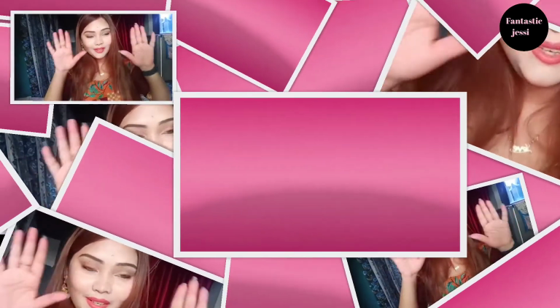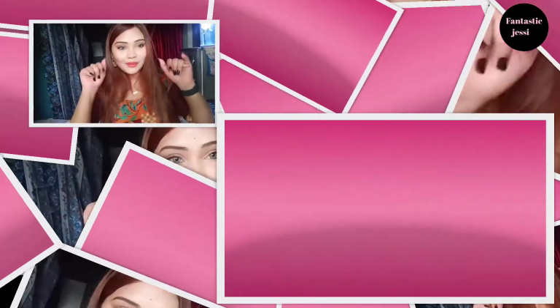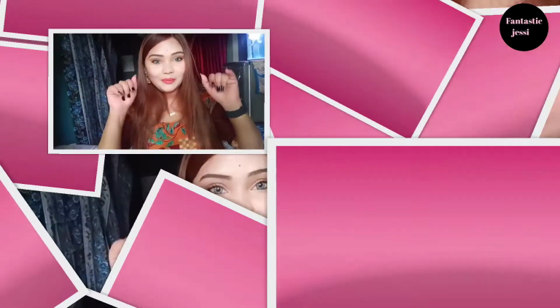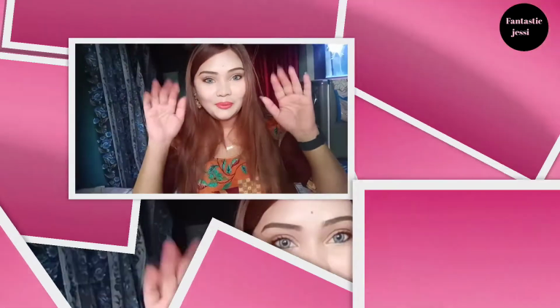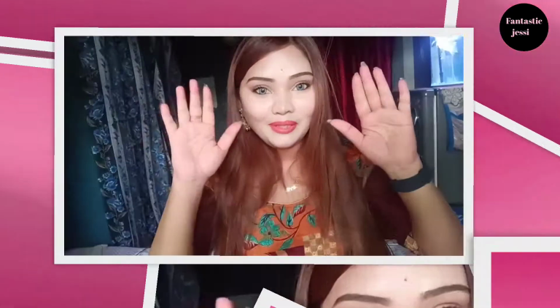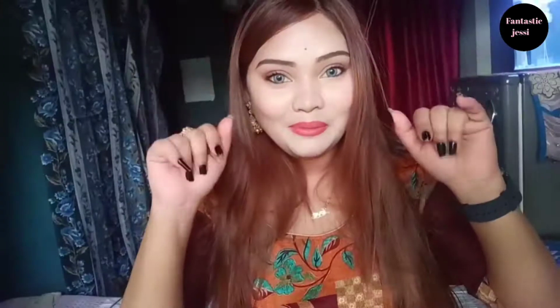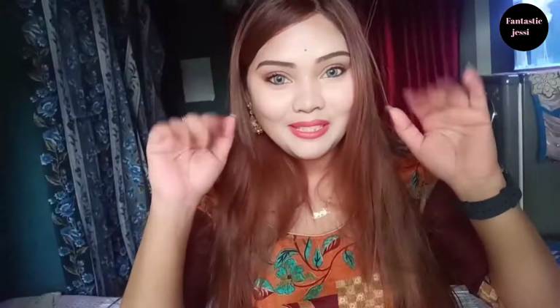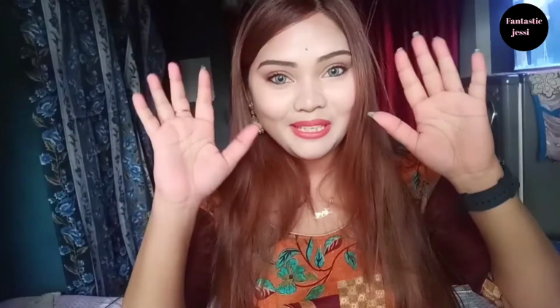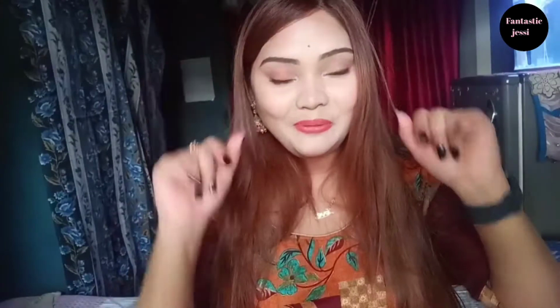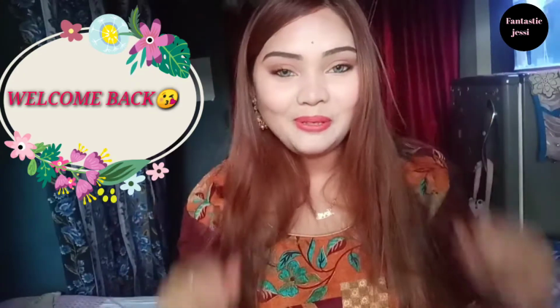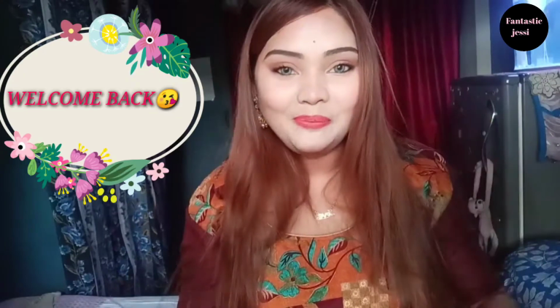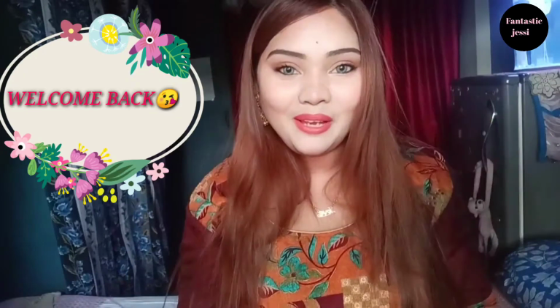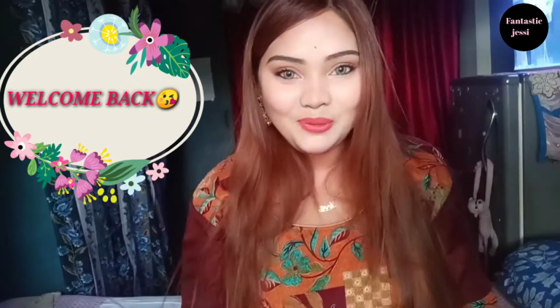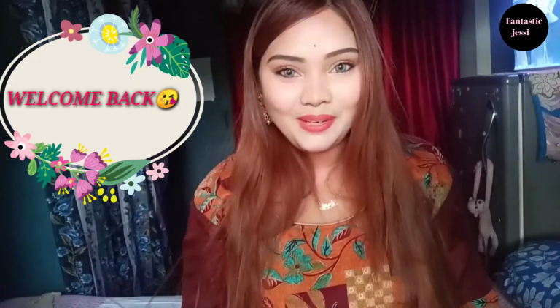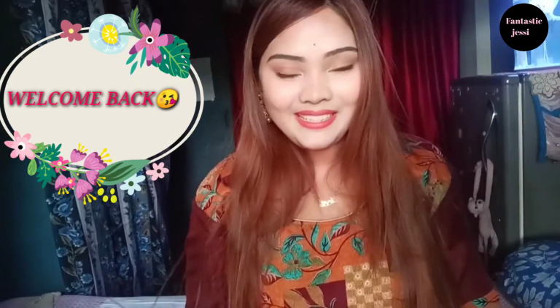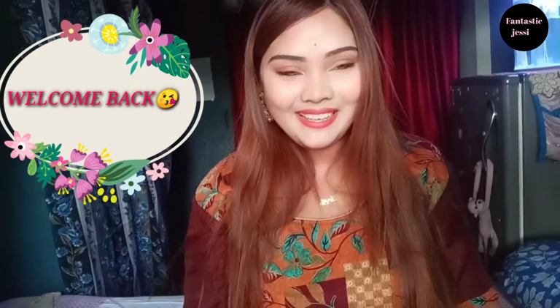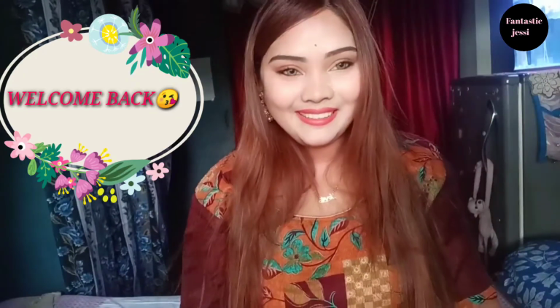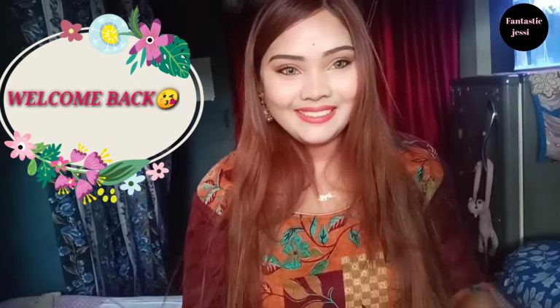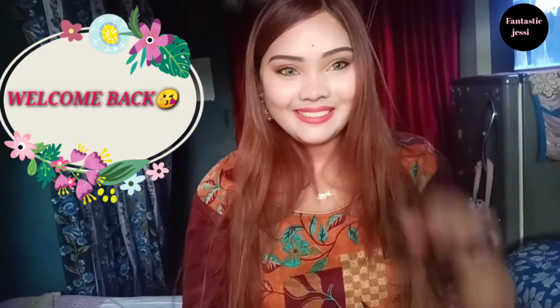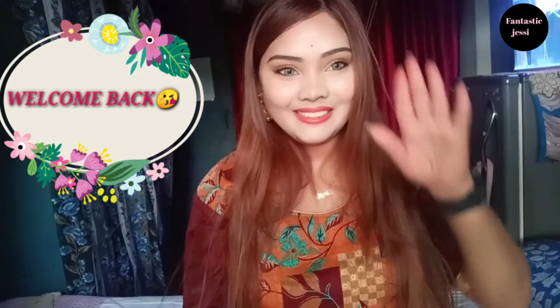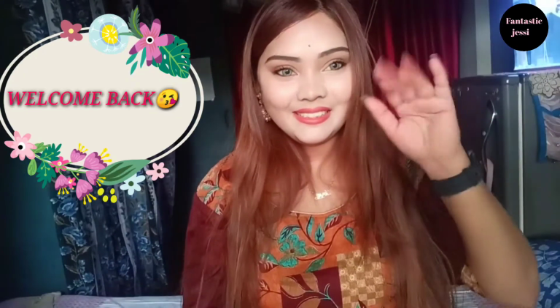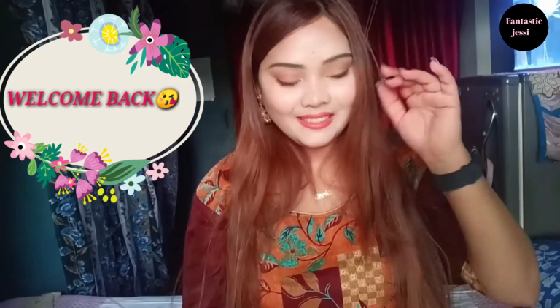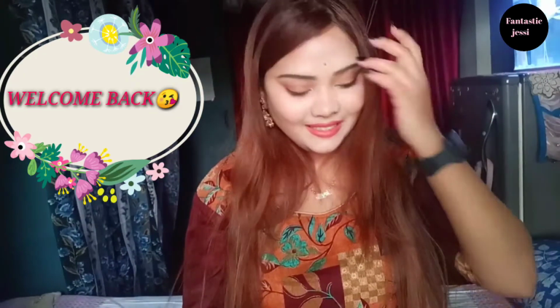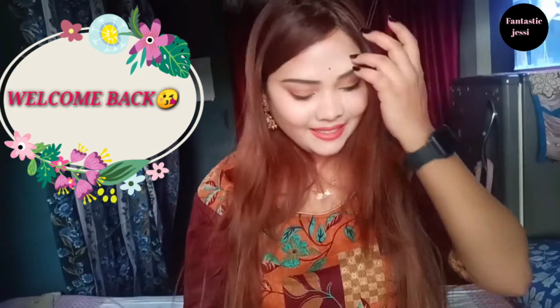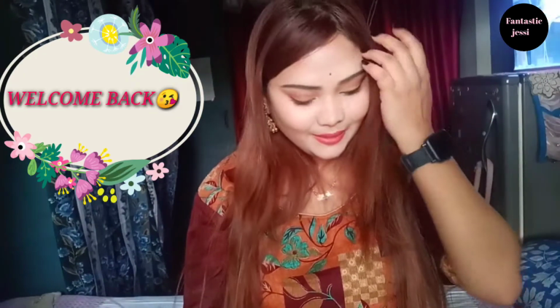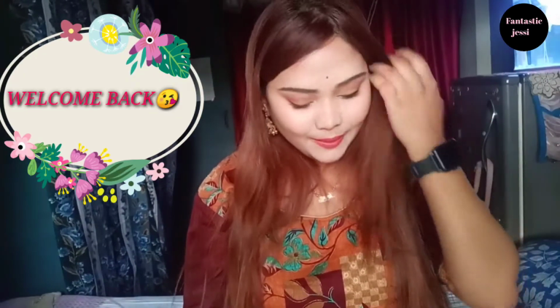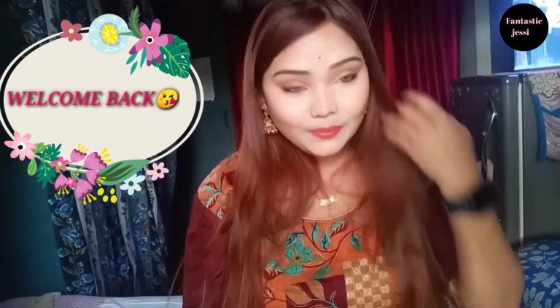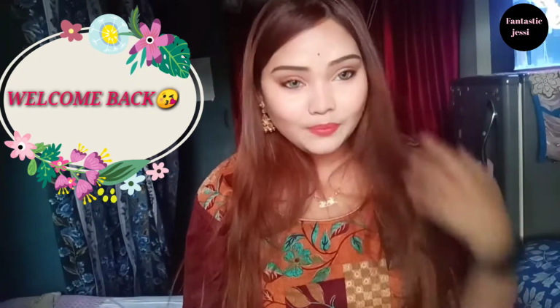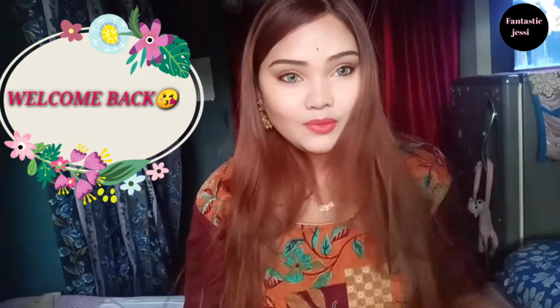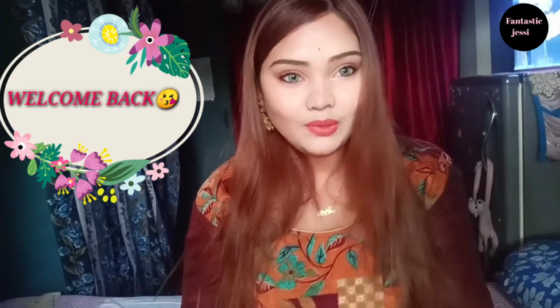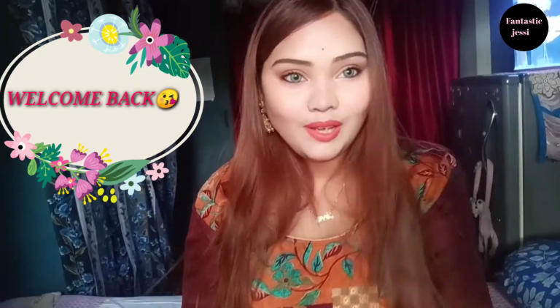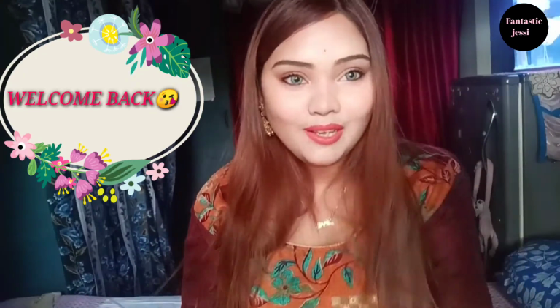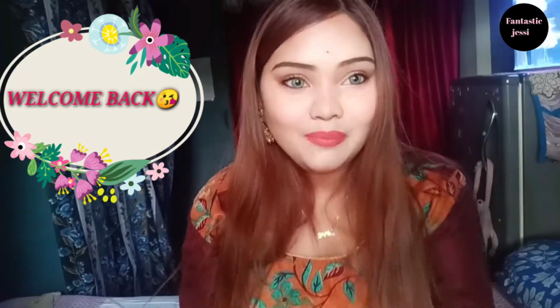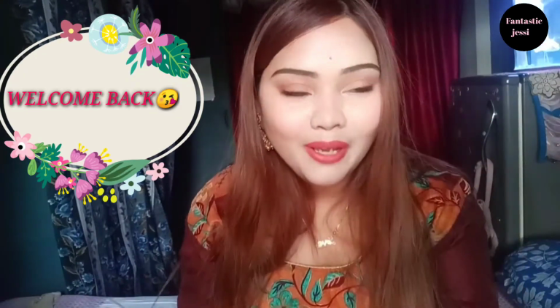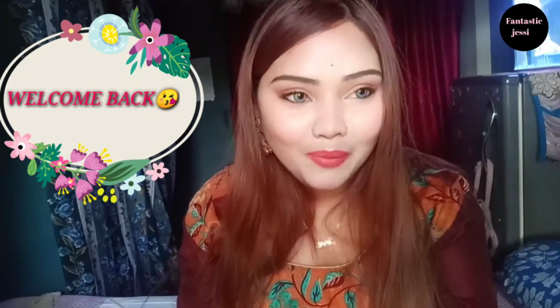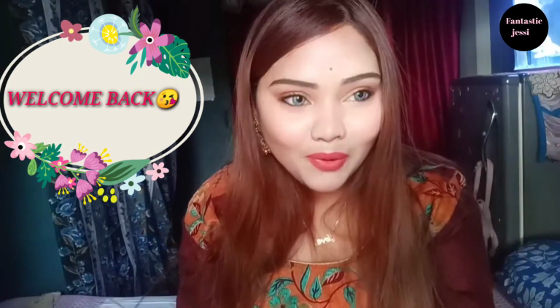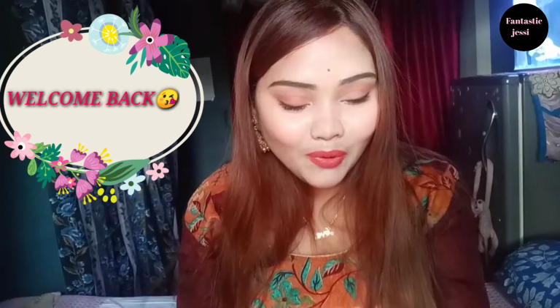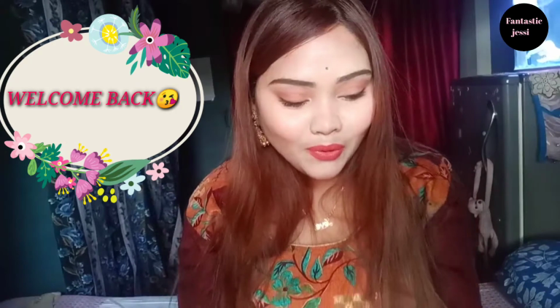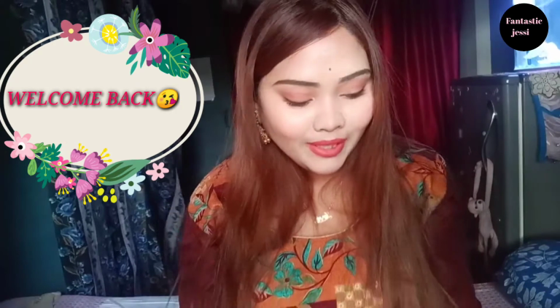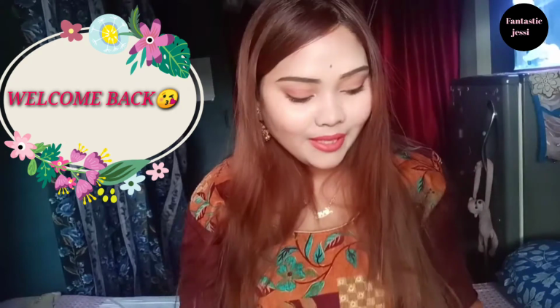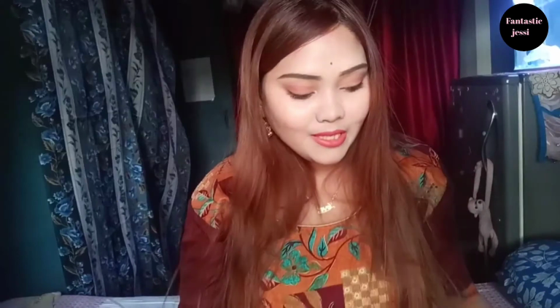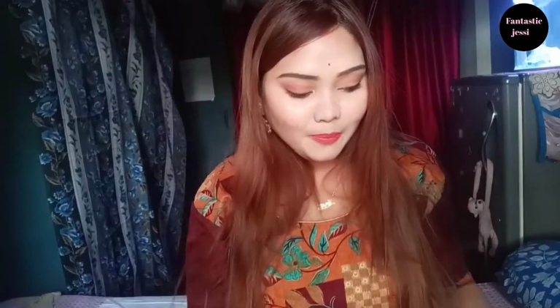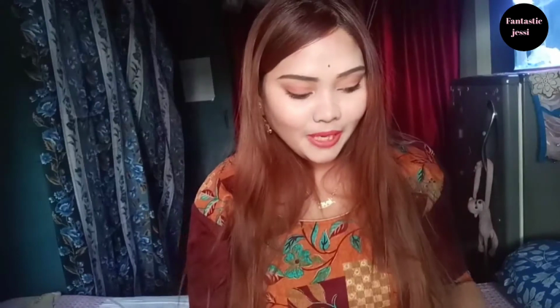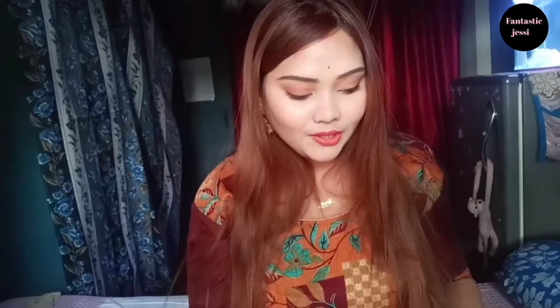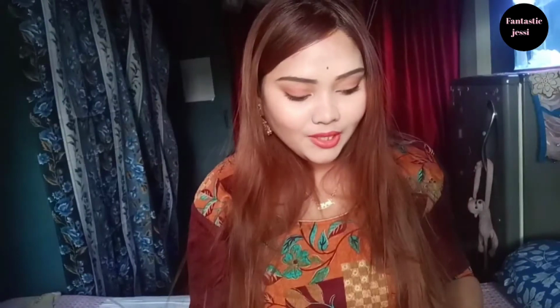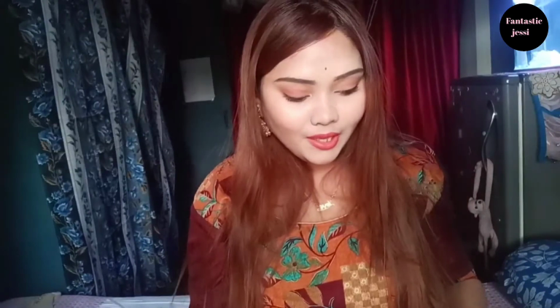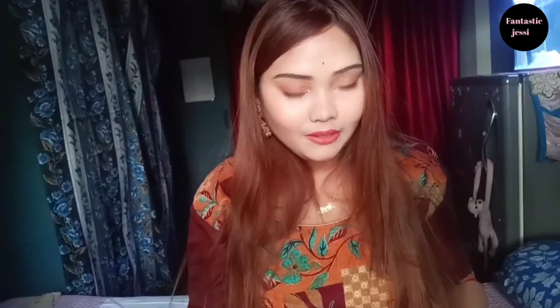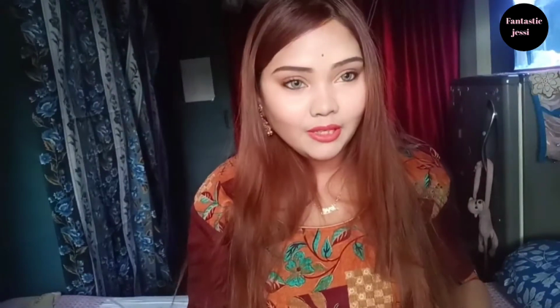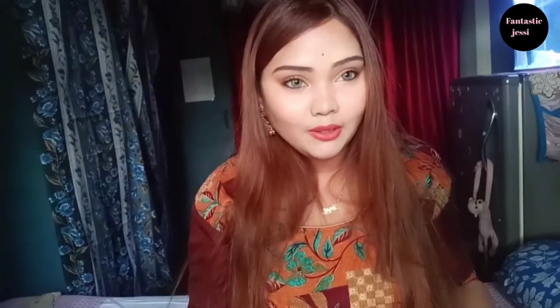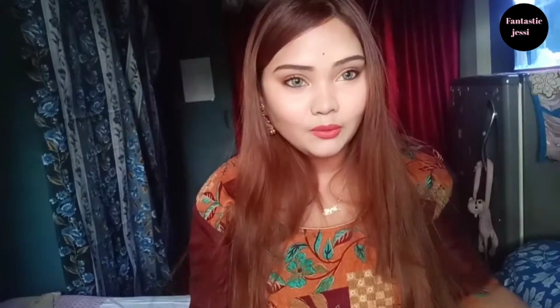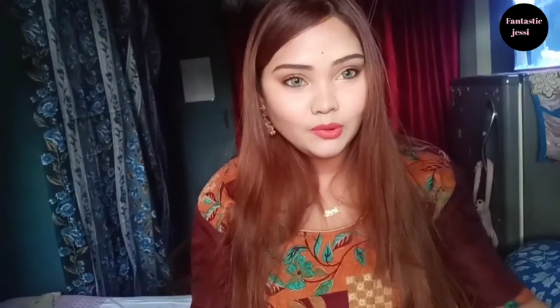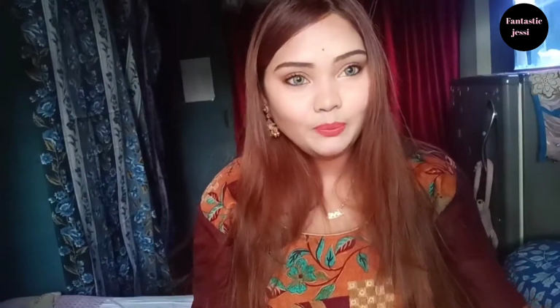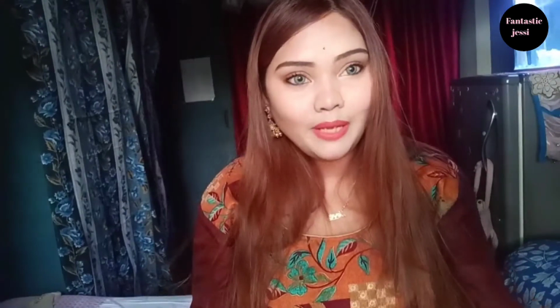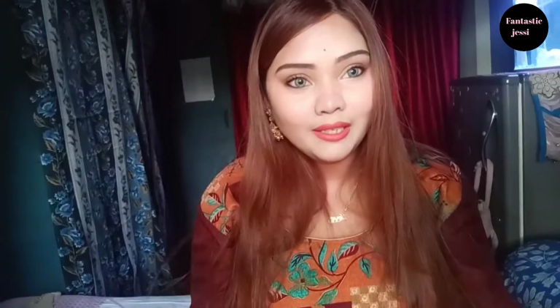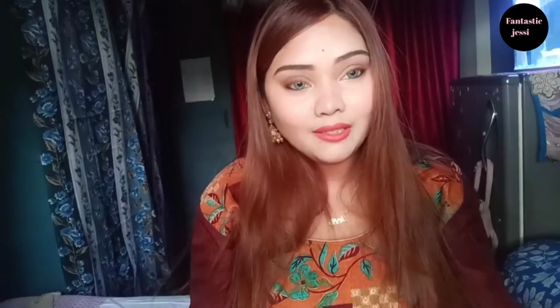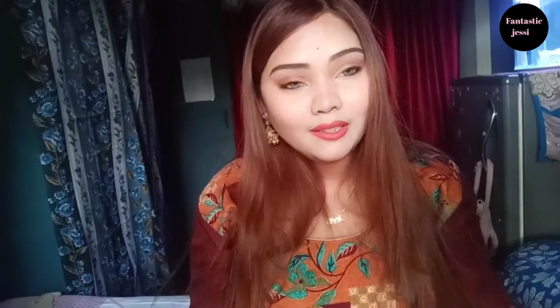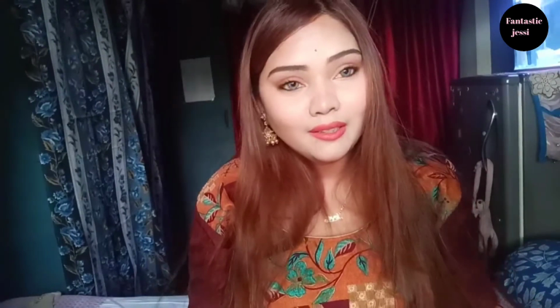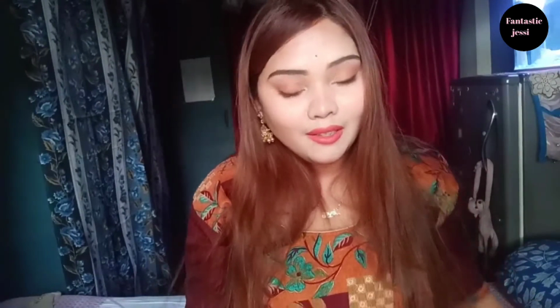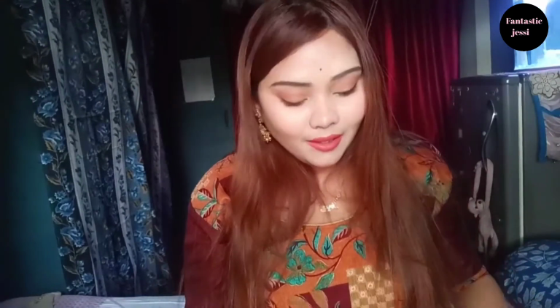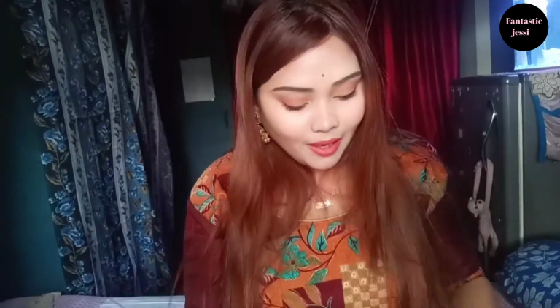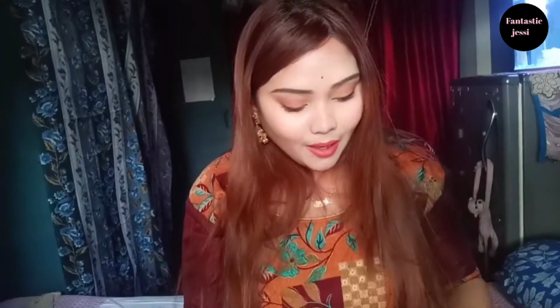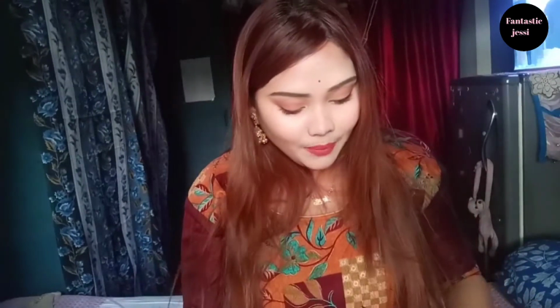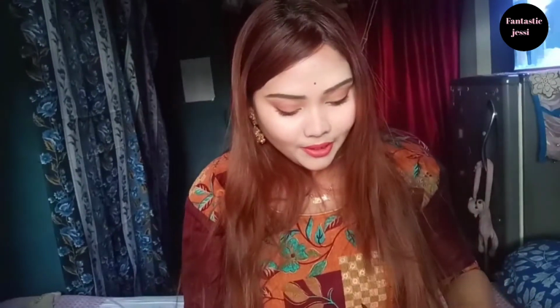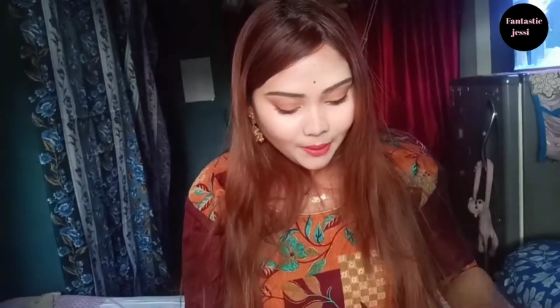Hi my angels, welcome back to my channel, this is Jessi here. Today I am going to share my two eyeshadow palettes.